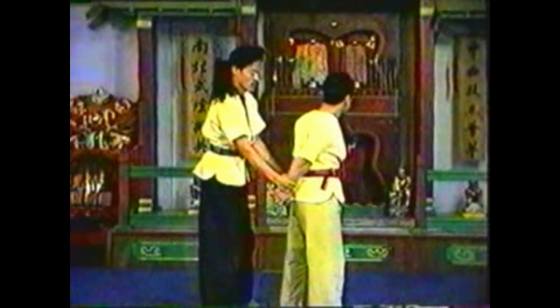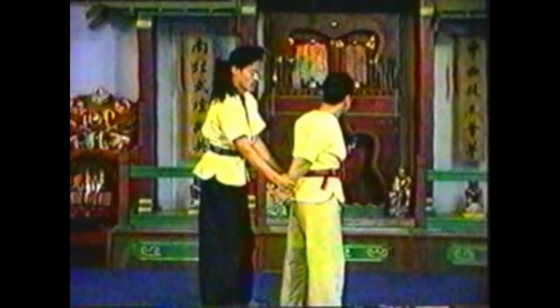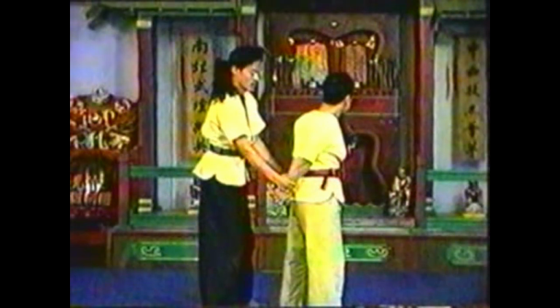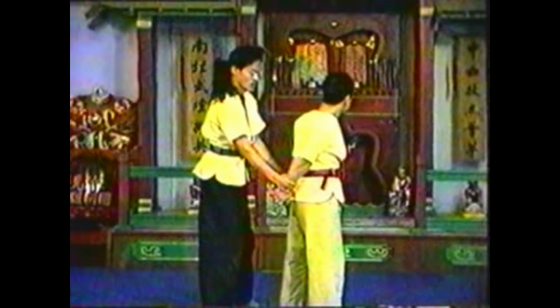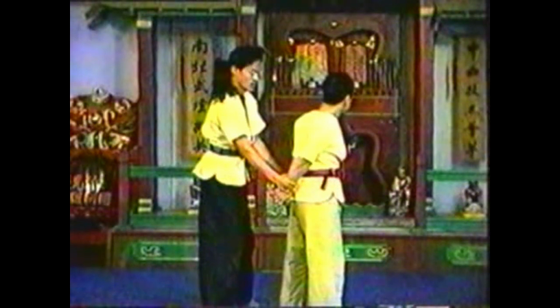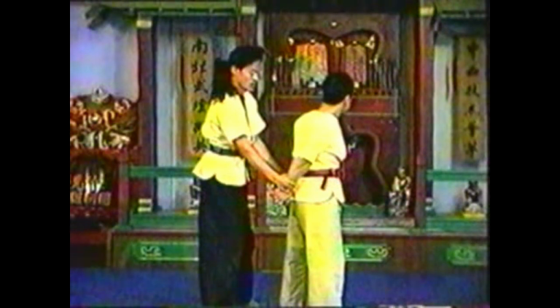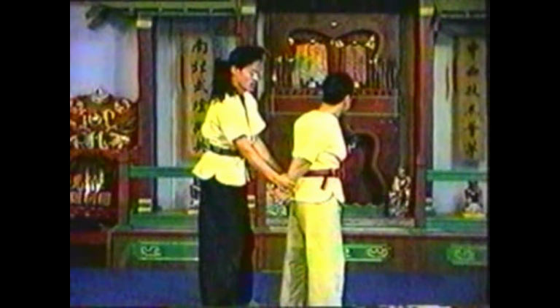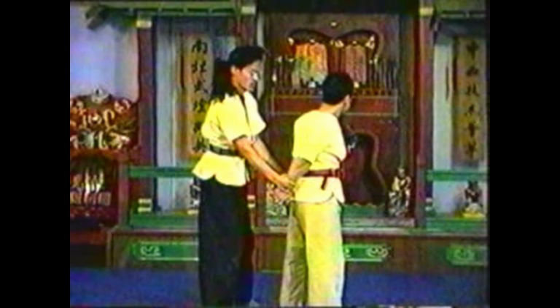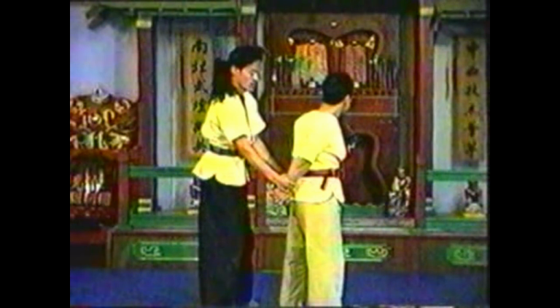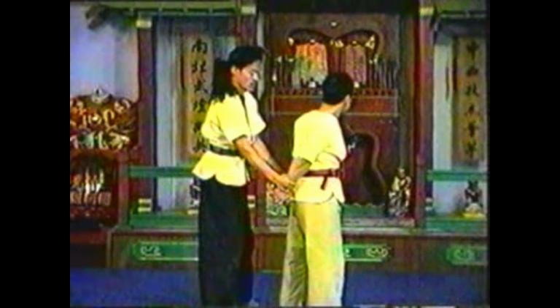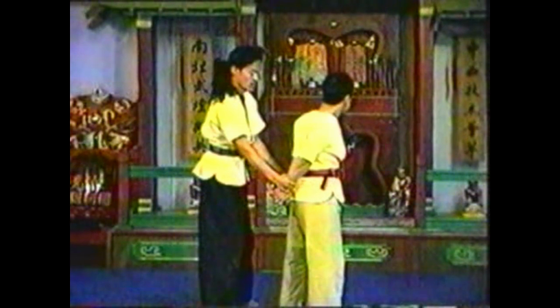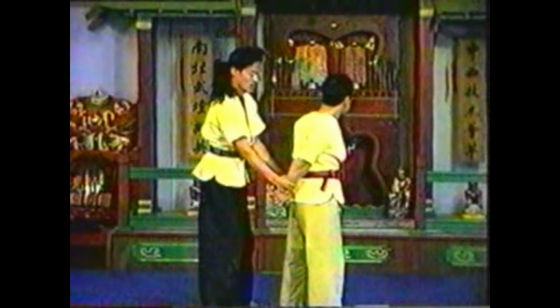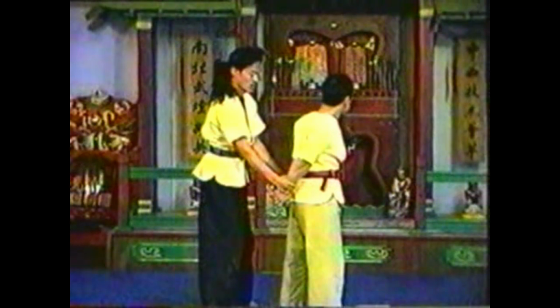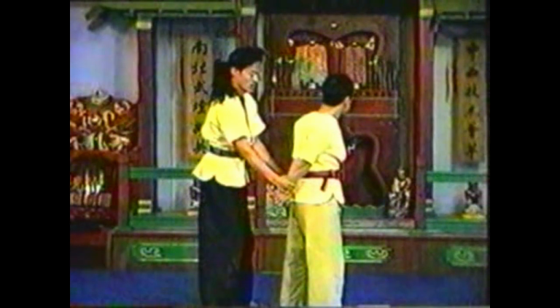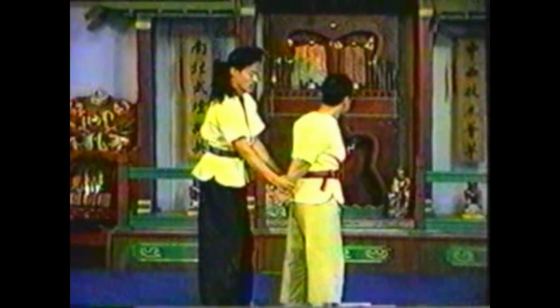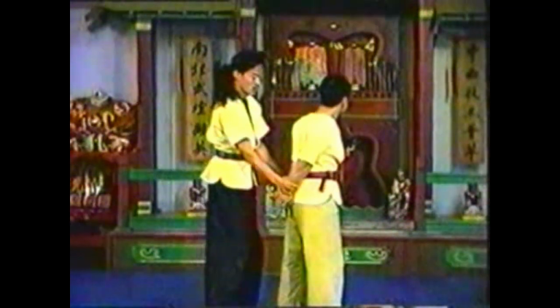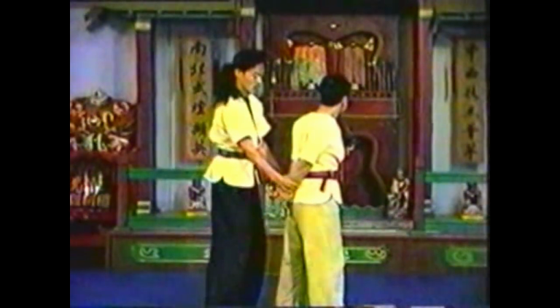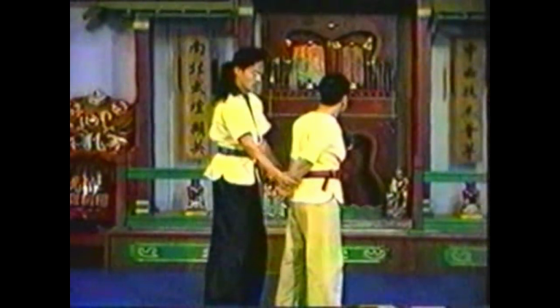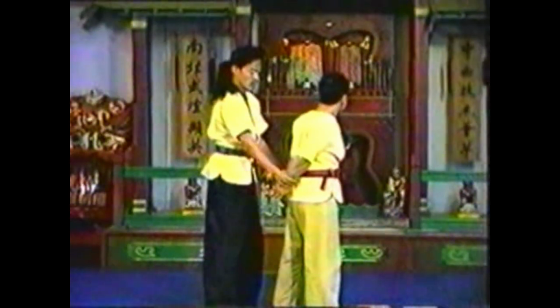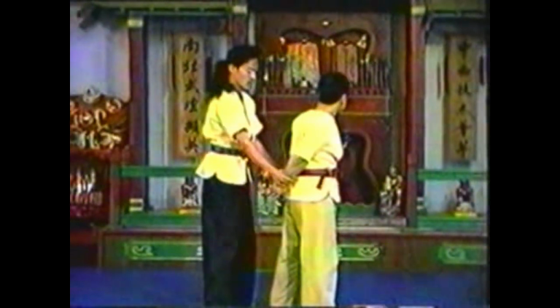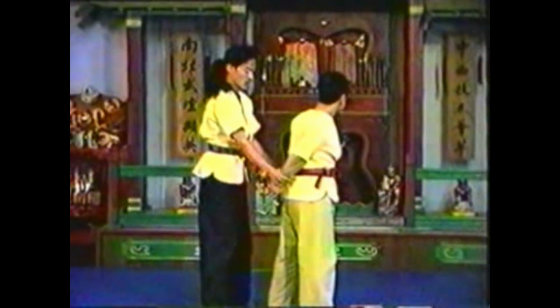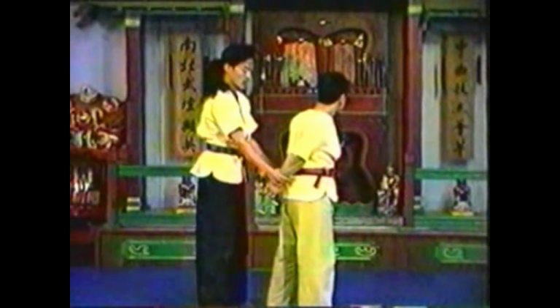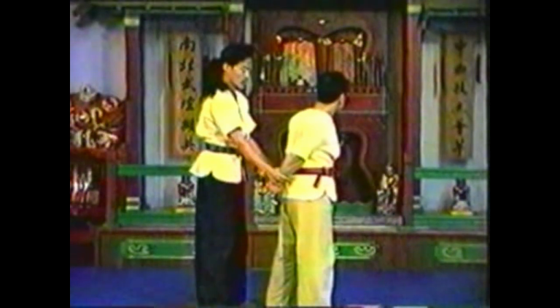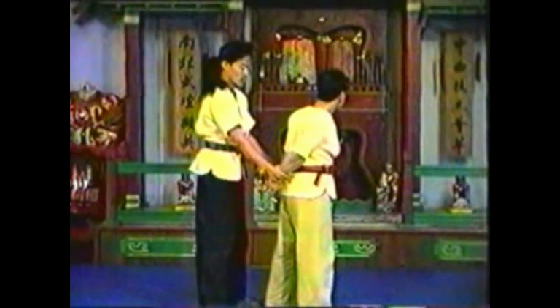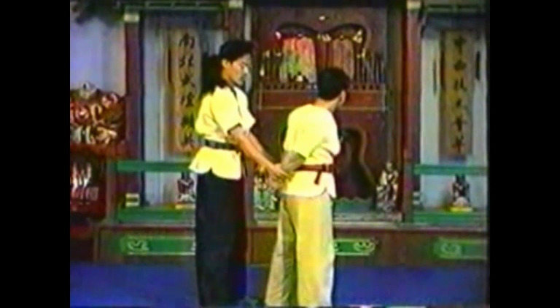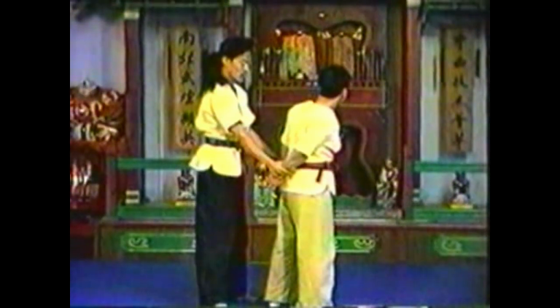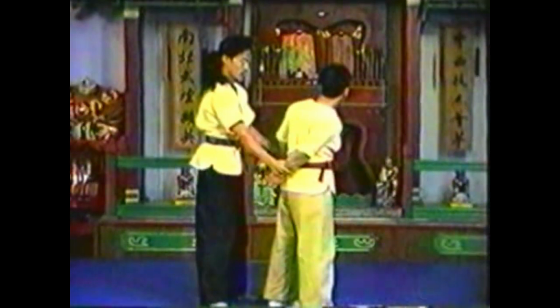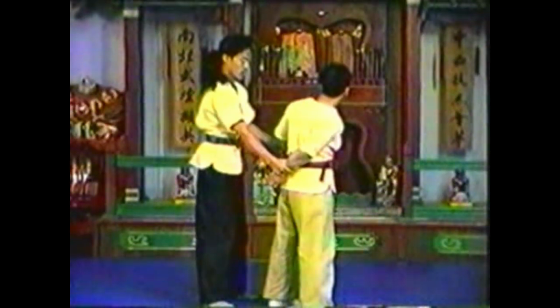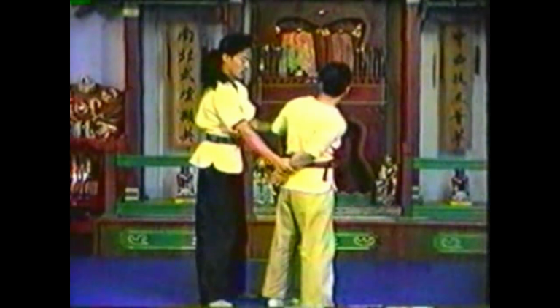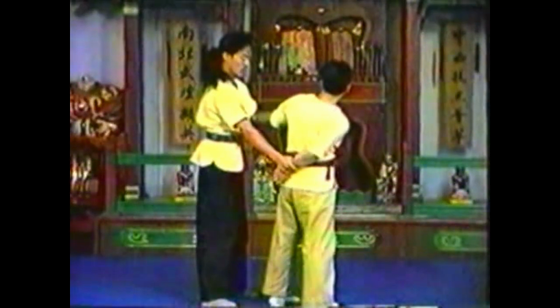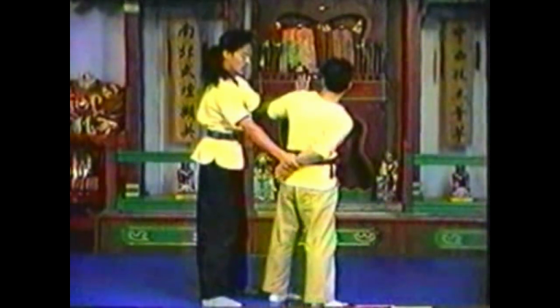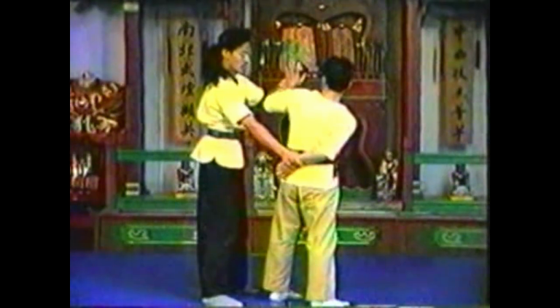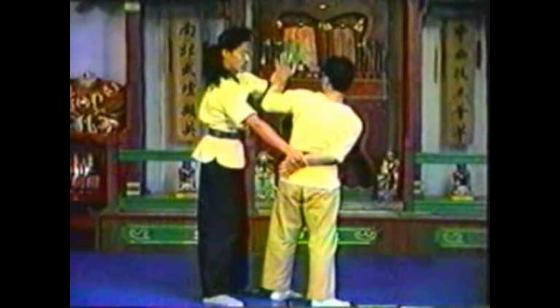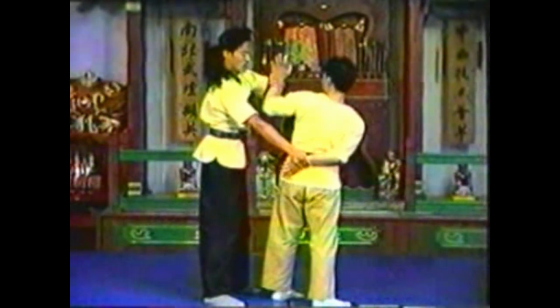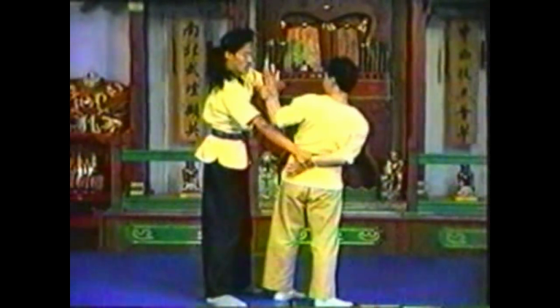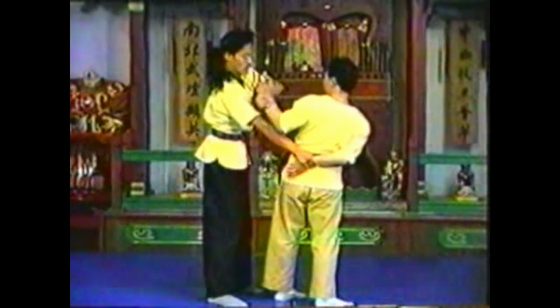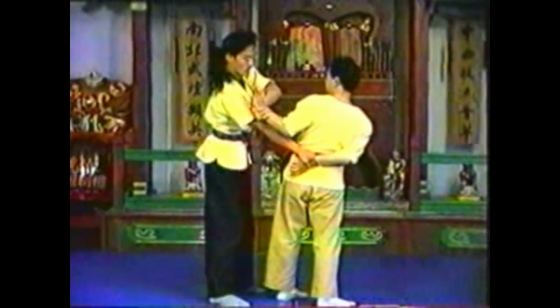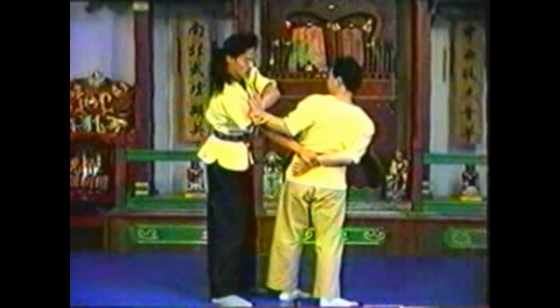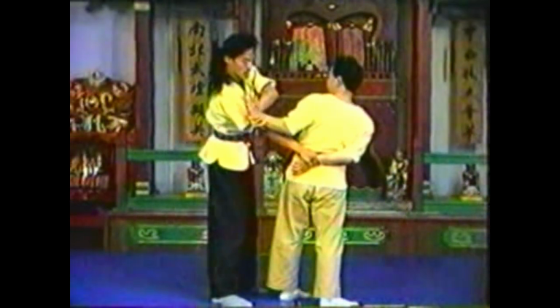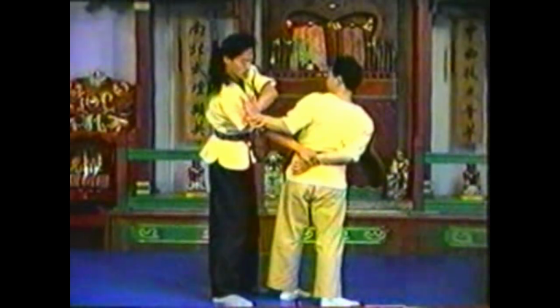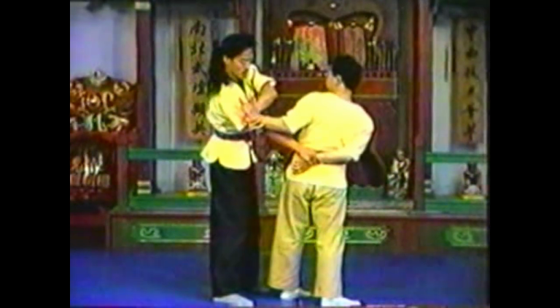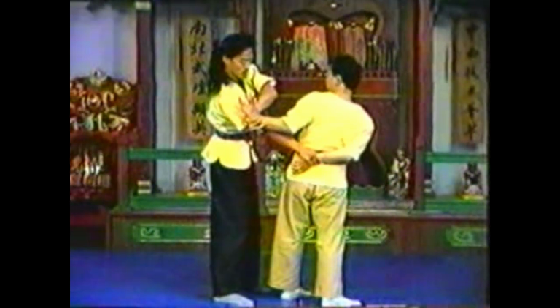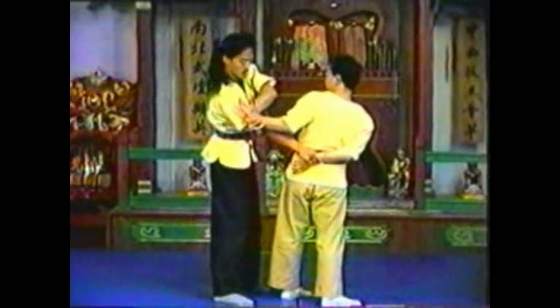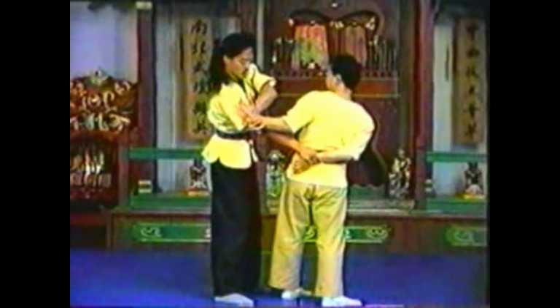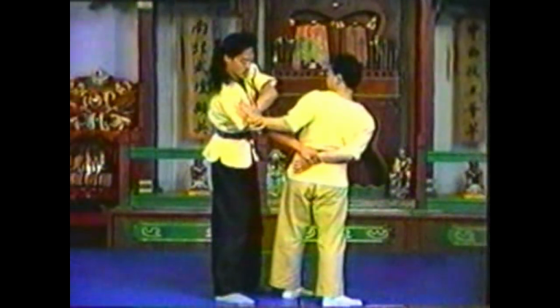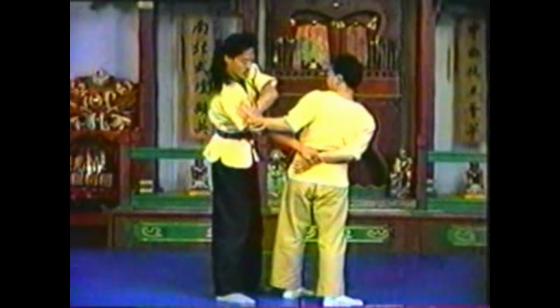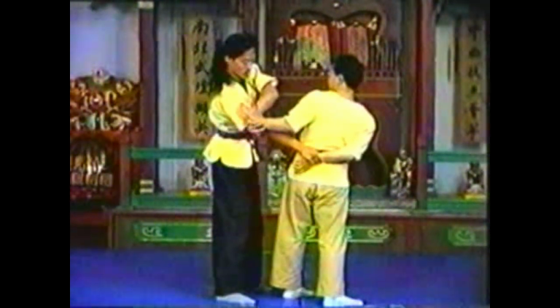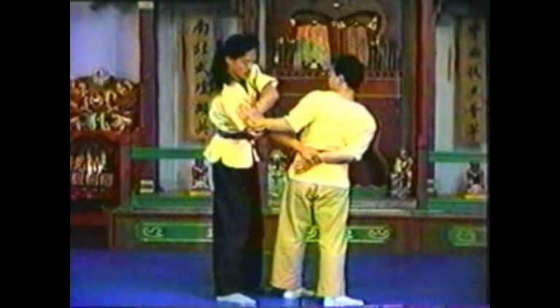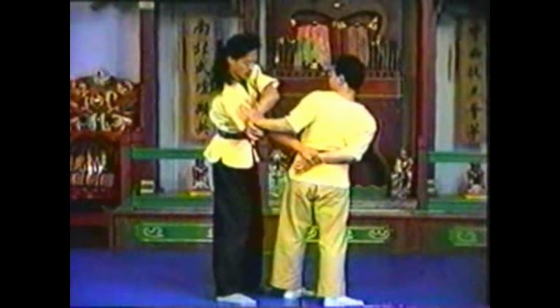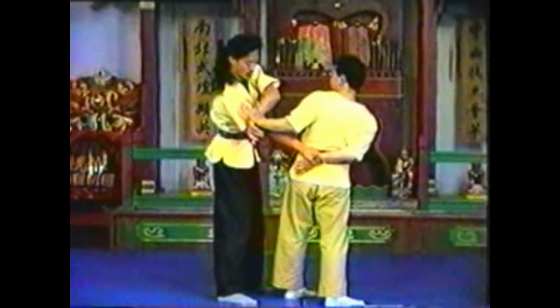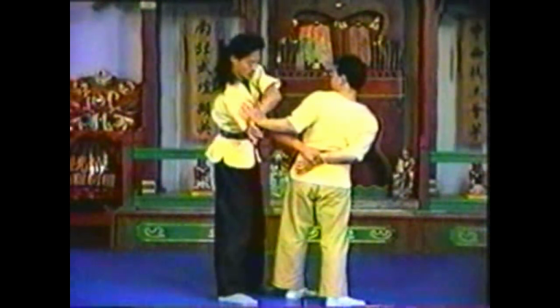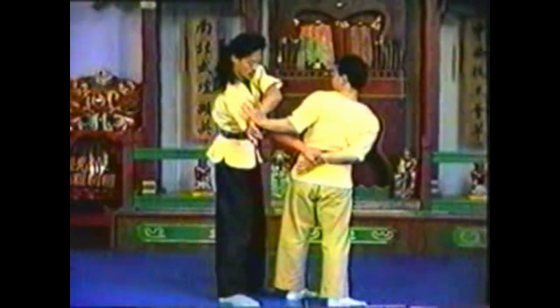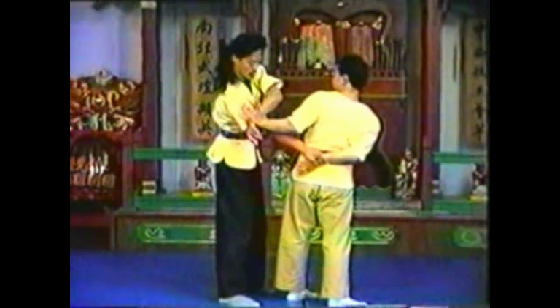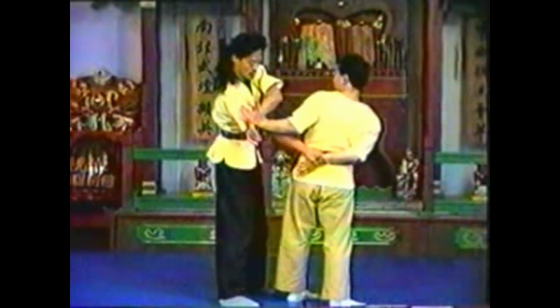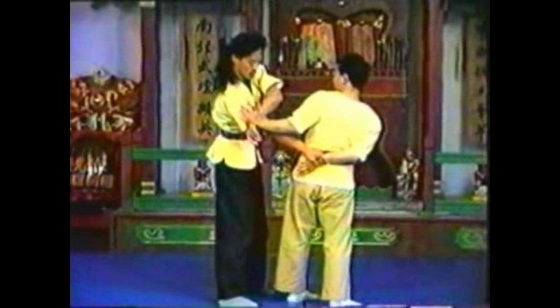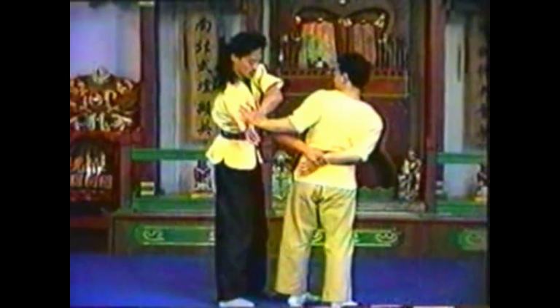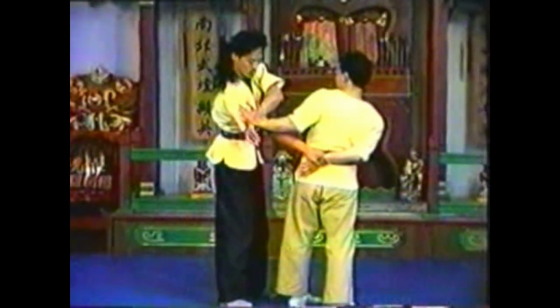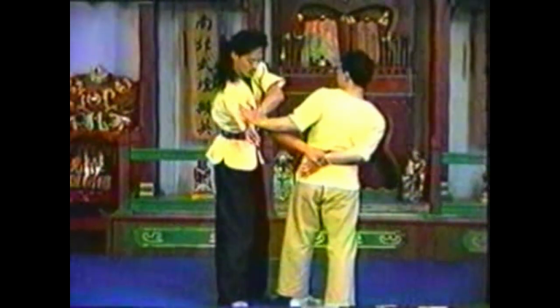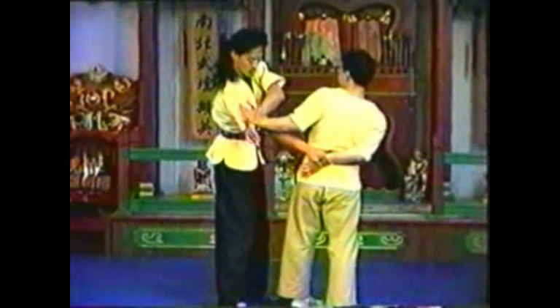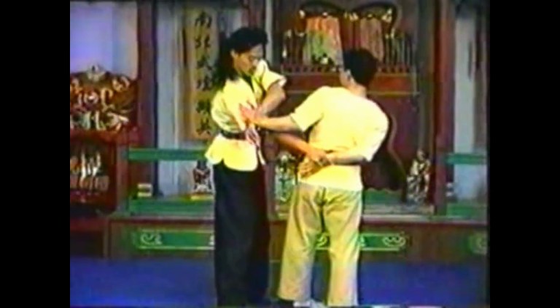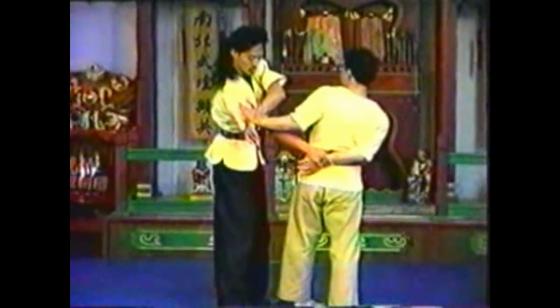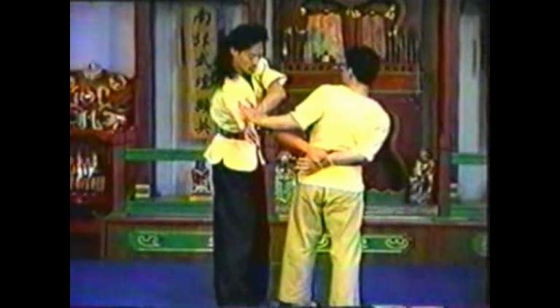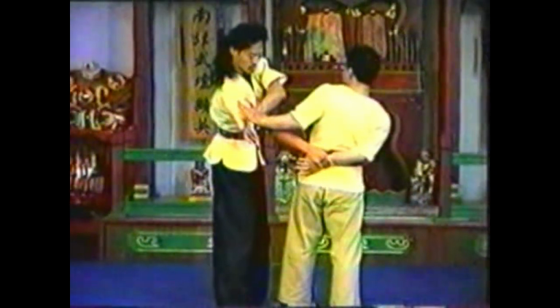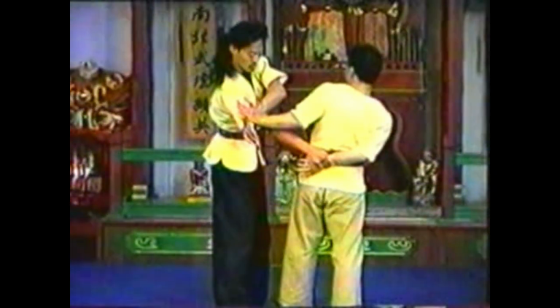As you turn, extend your opponent's fingers to break his grip. Maintain contact to establish a grip on his wrist and twist.